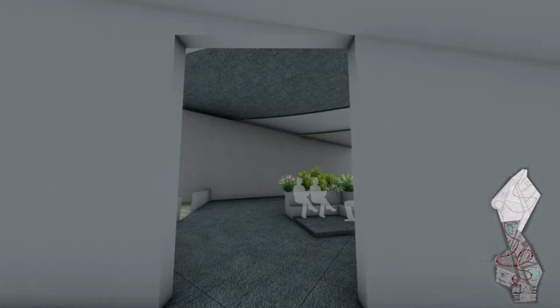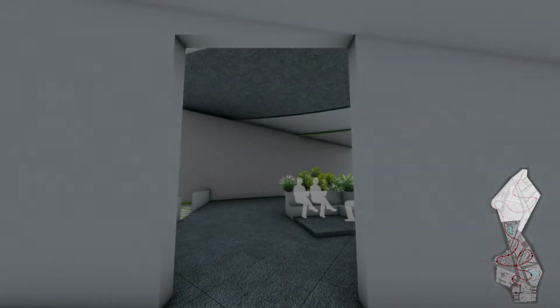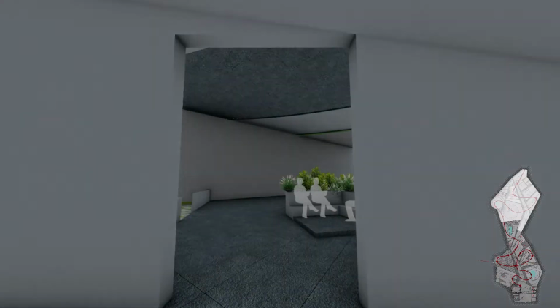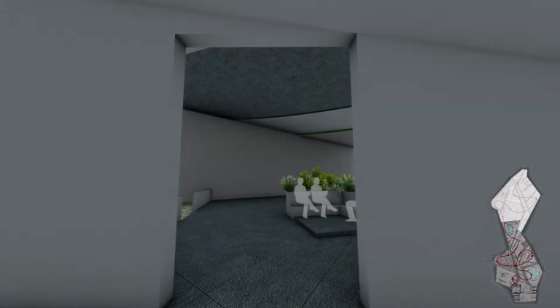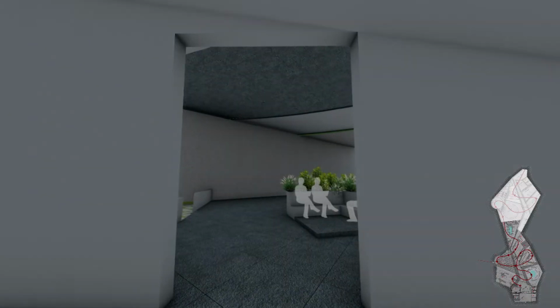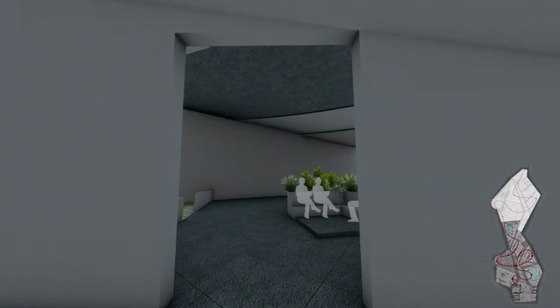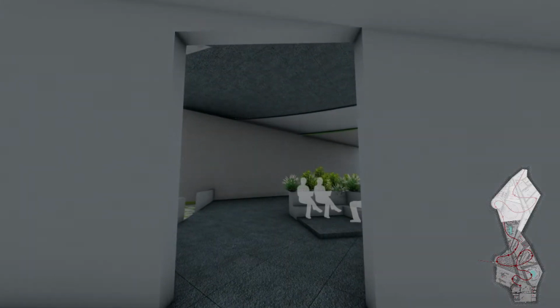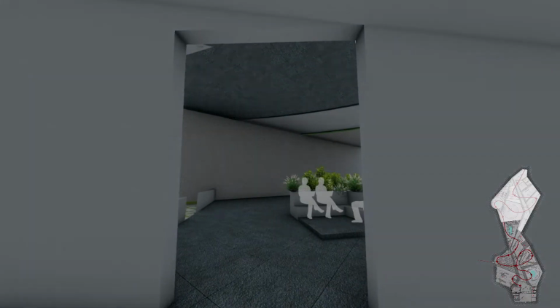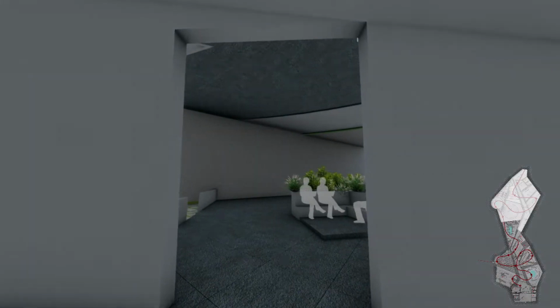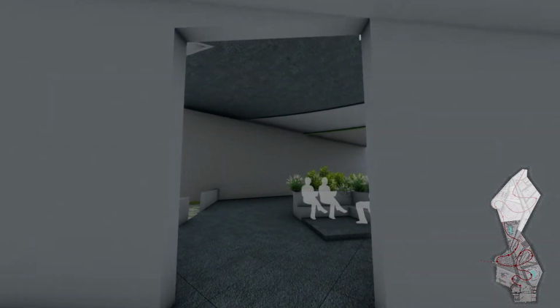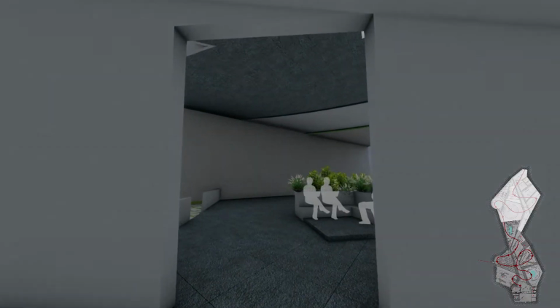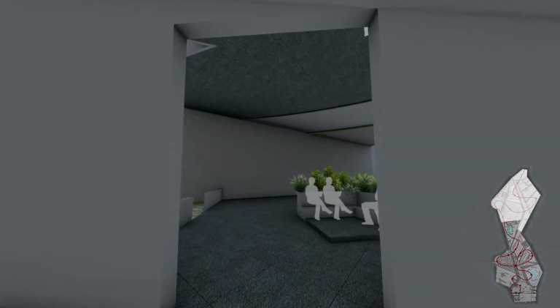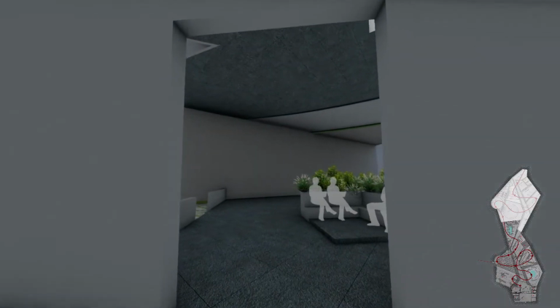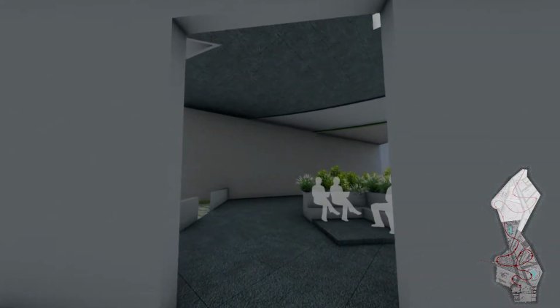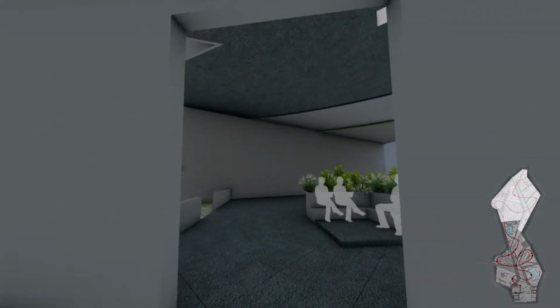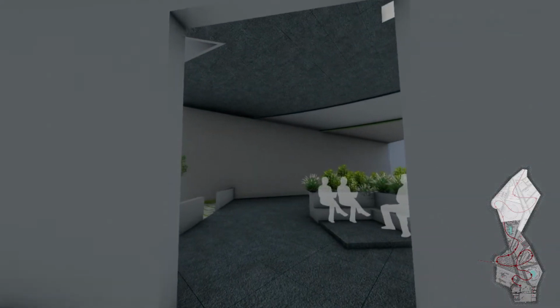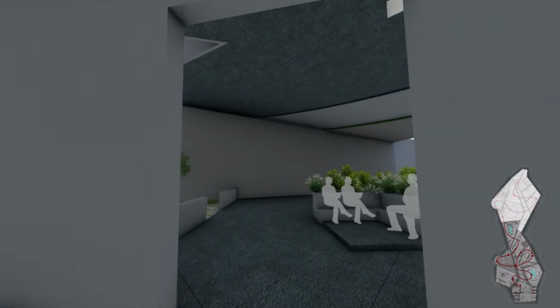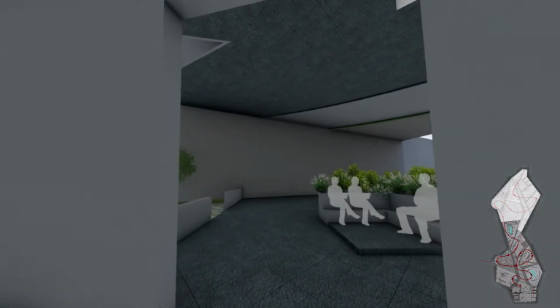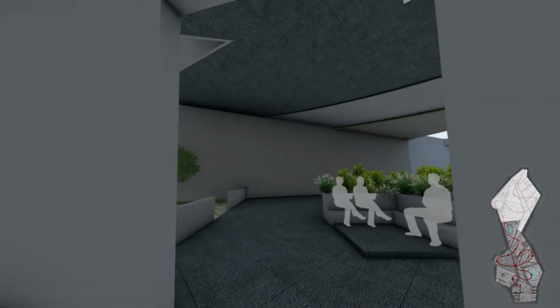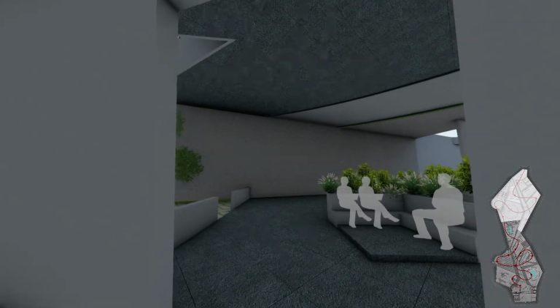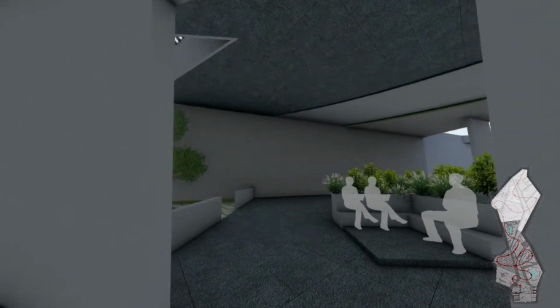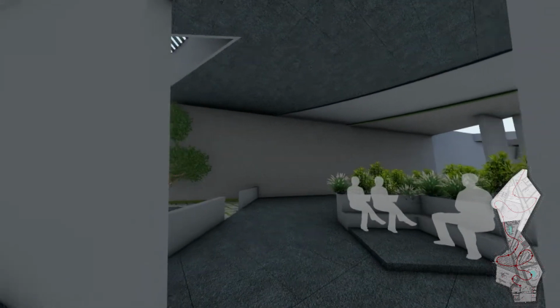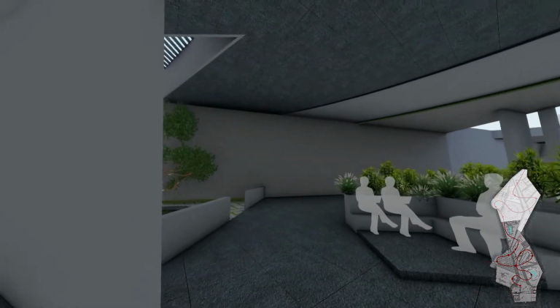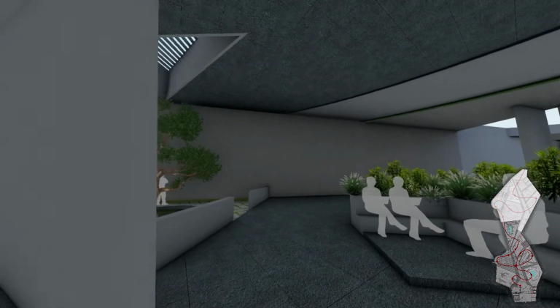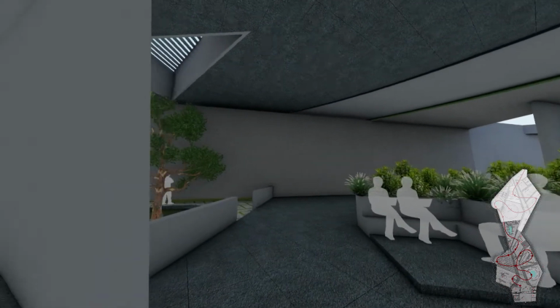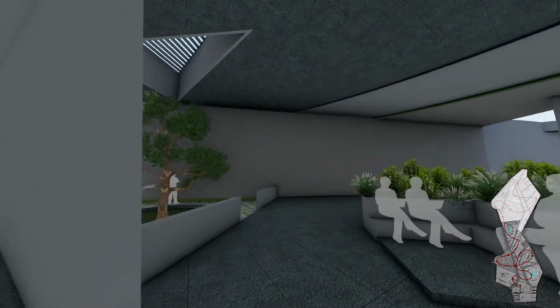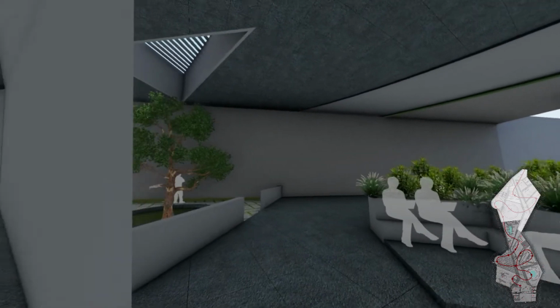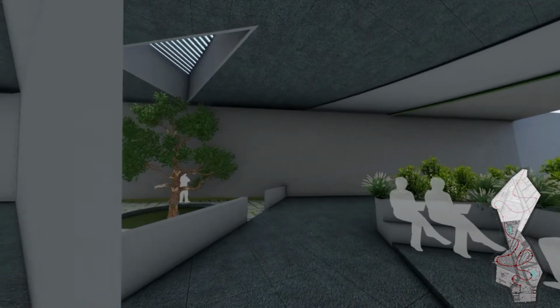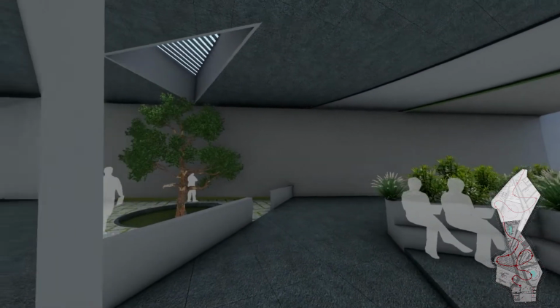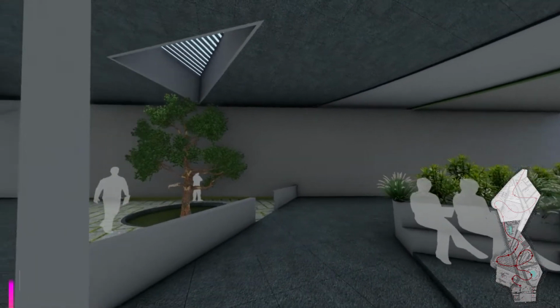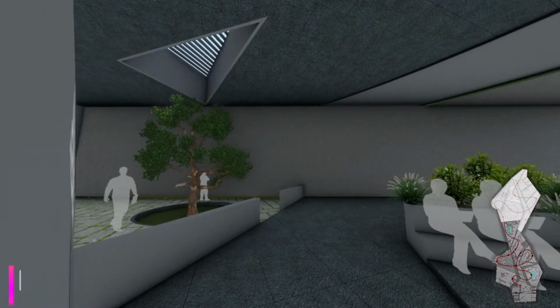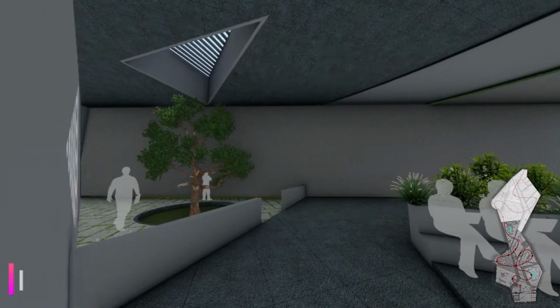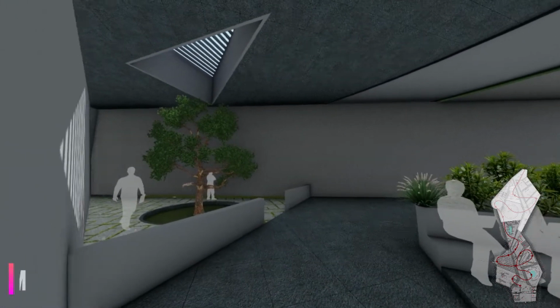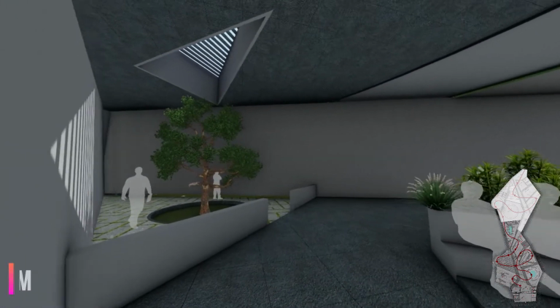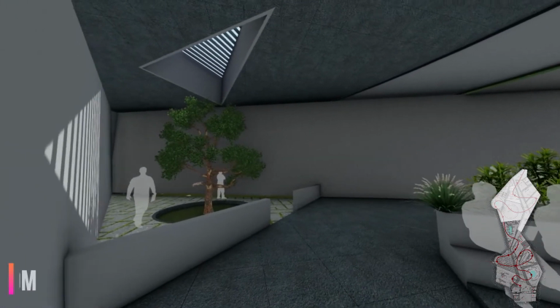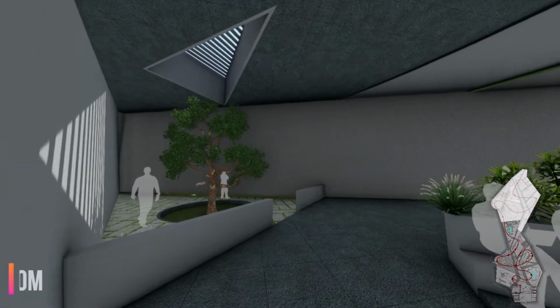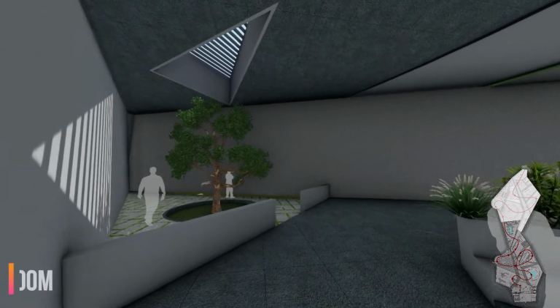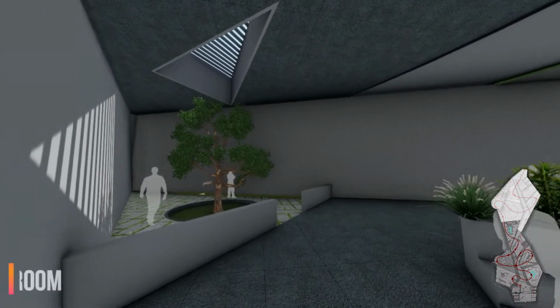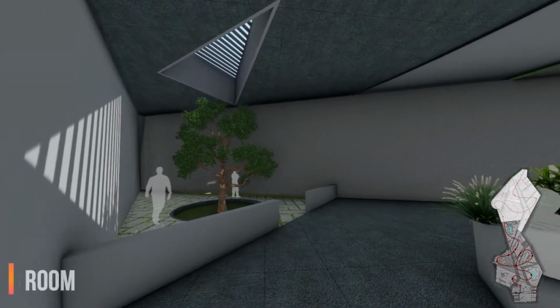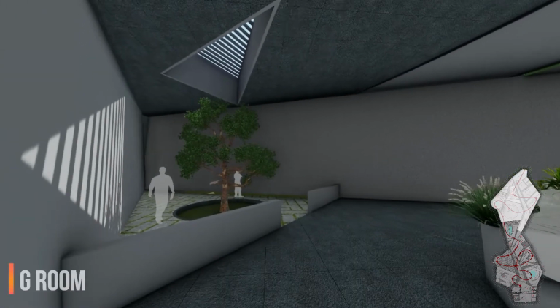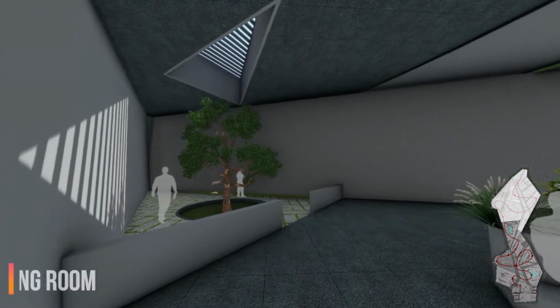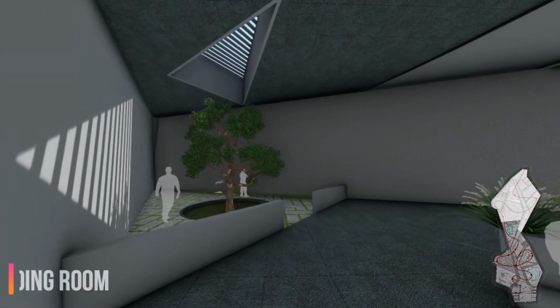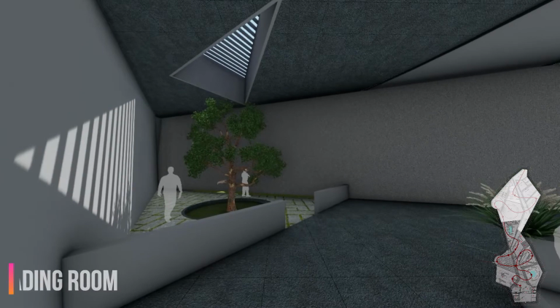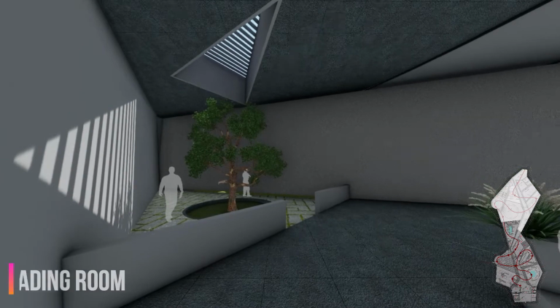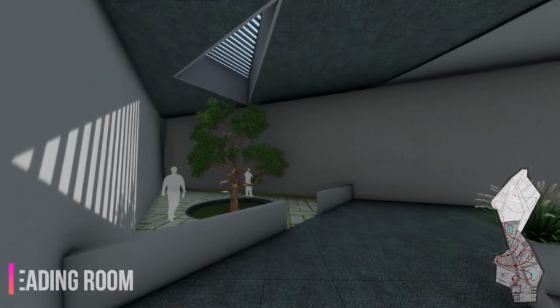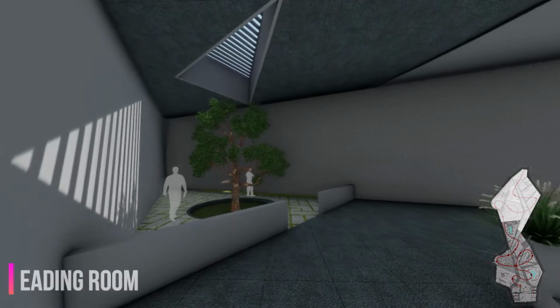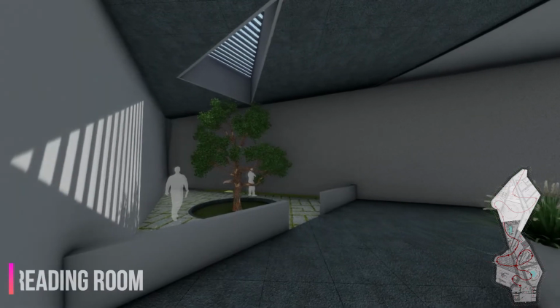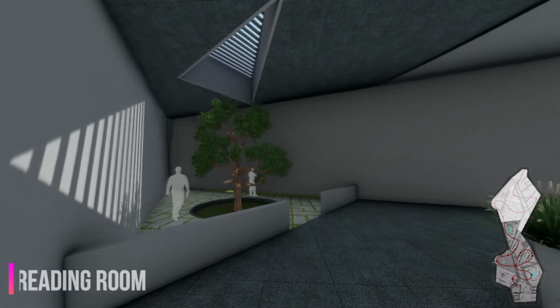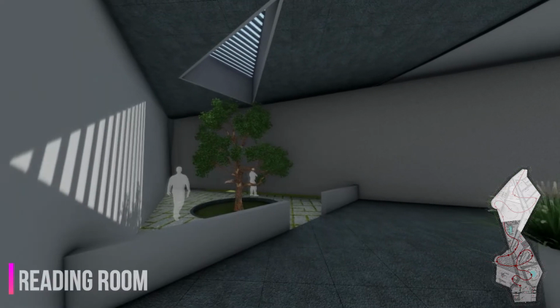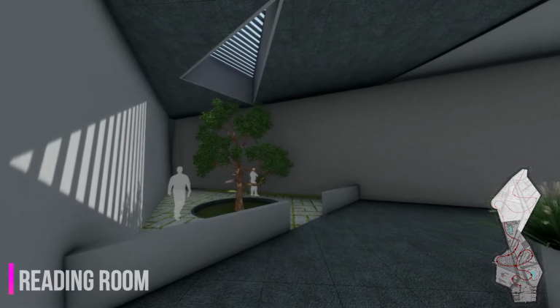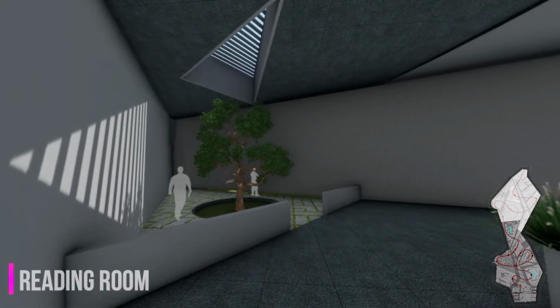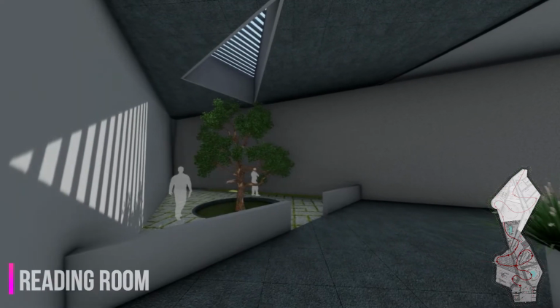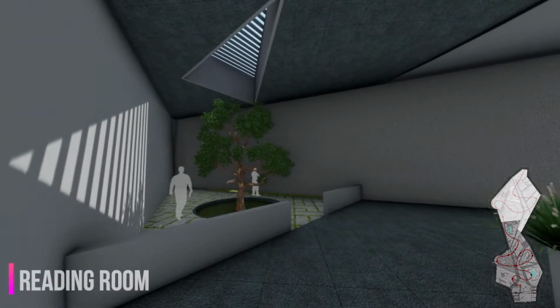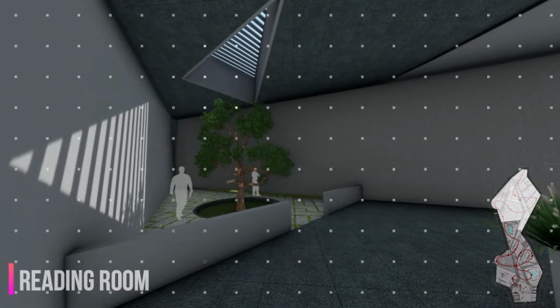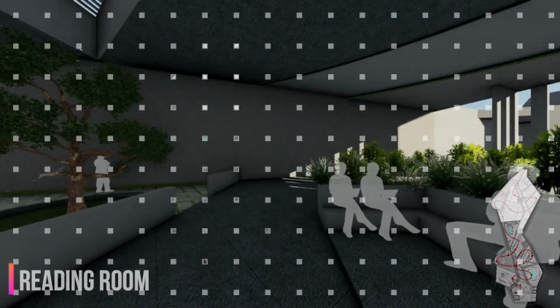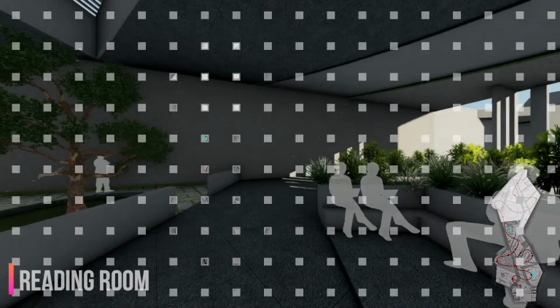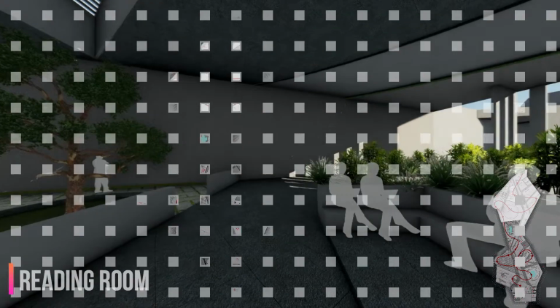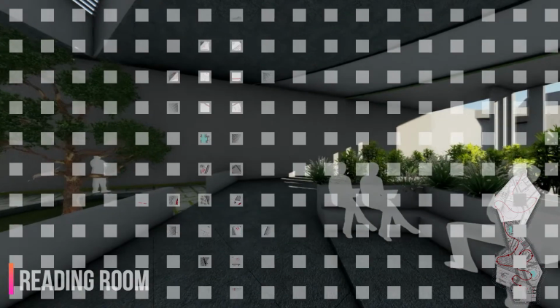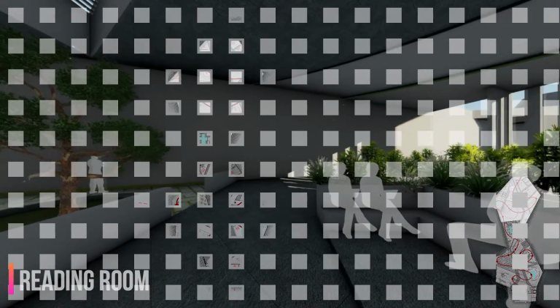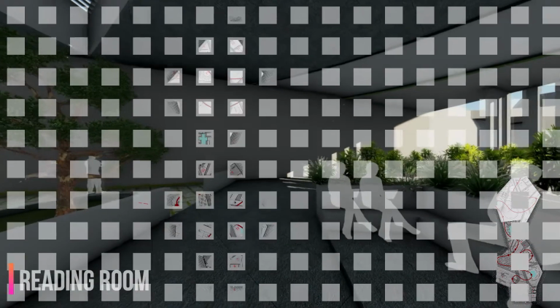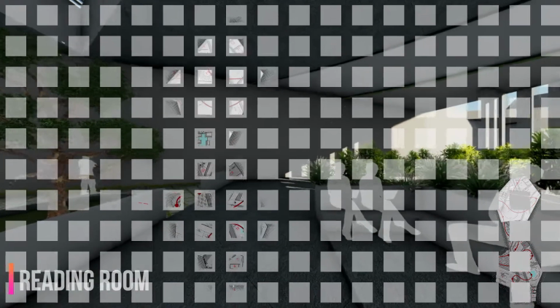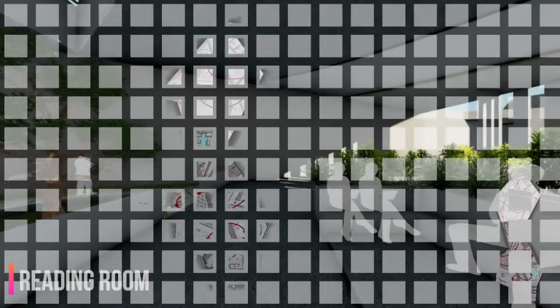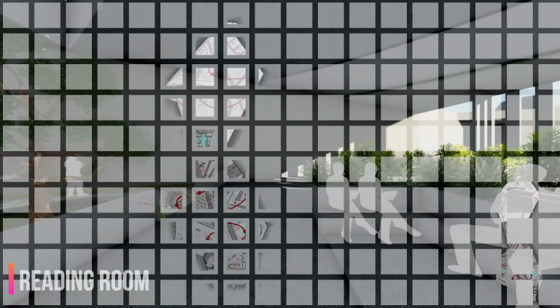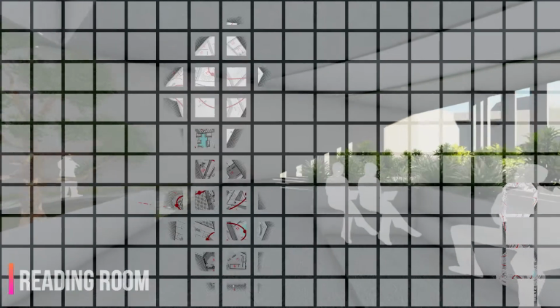Moving forward from the projection room, the journey resumes with the provision of a reading room with a large open court, which acts as a pause point in the journey.